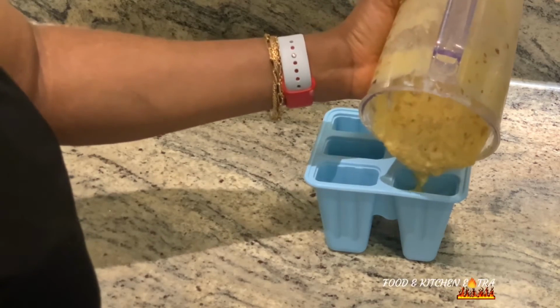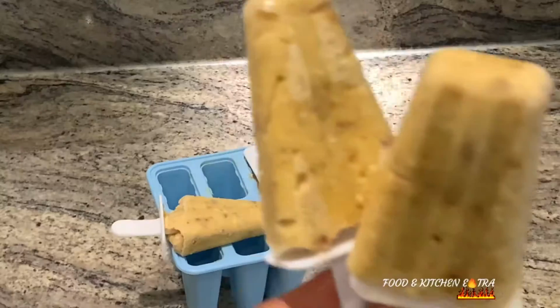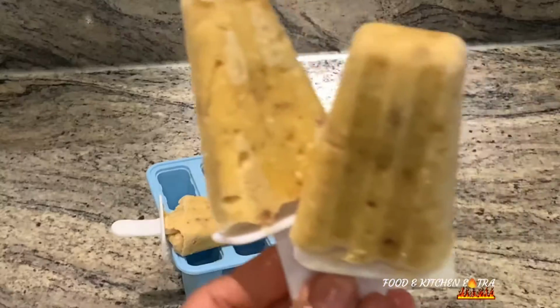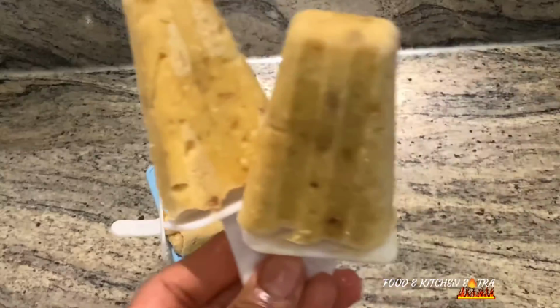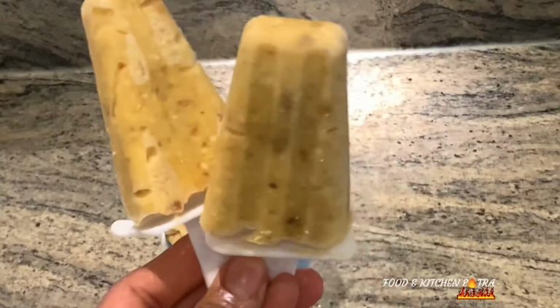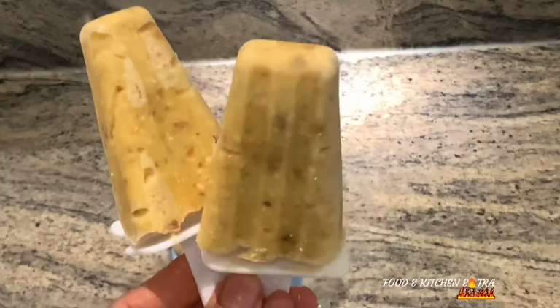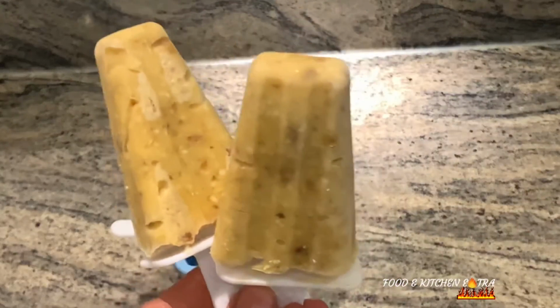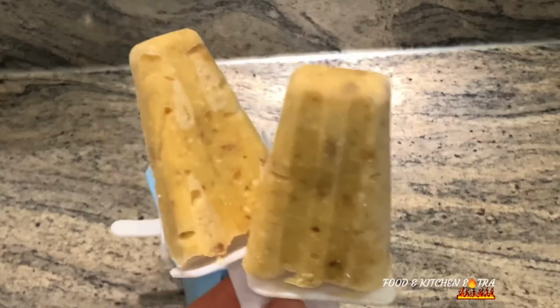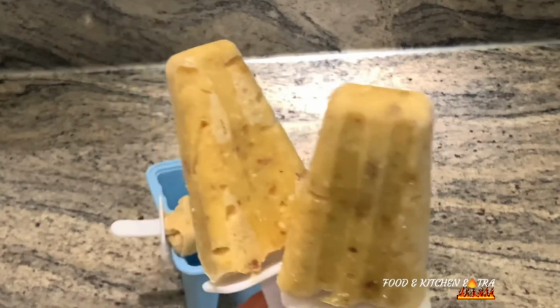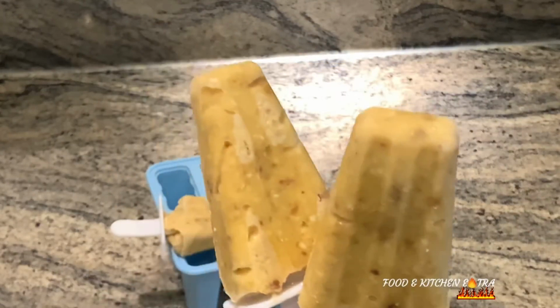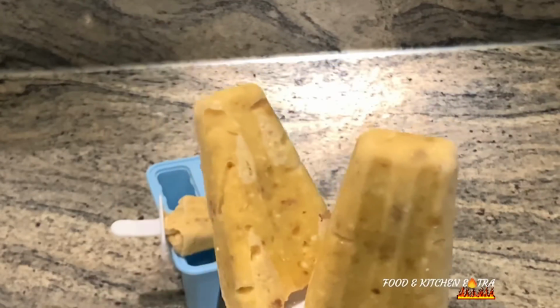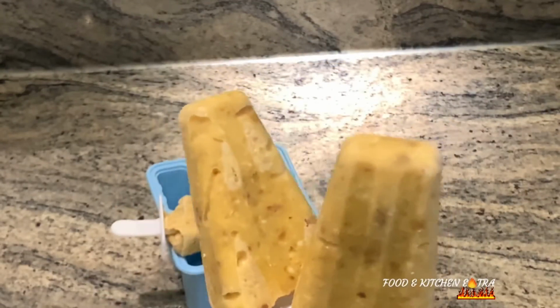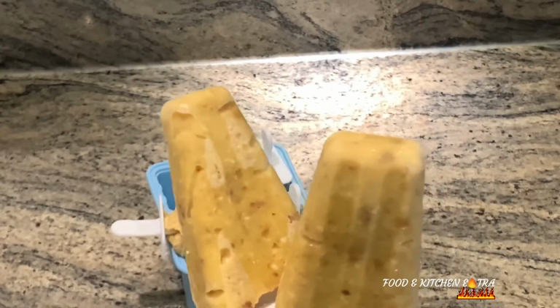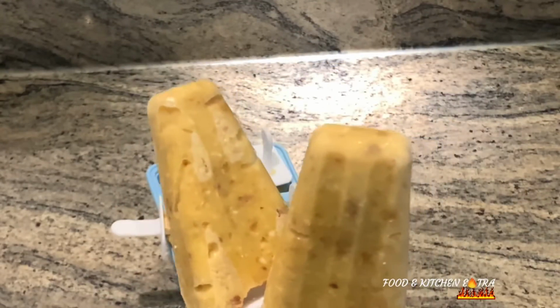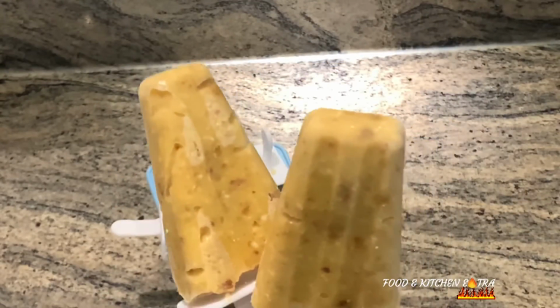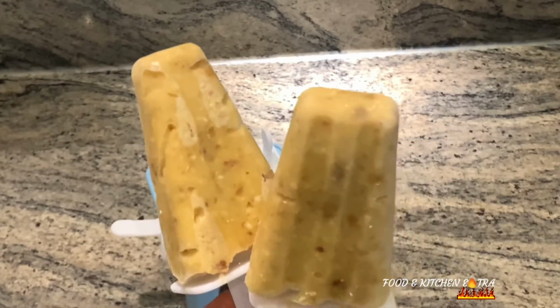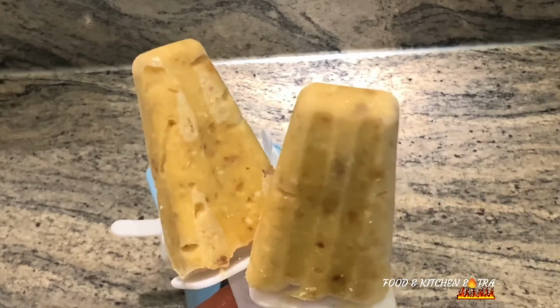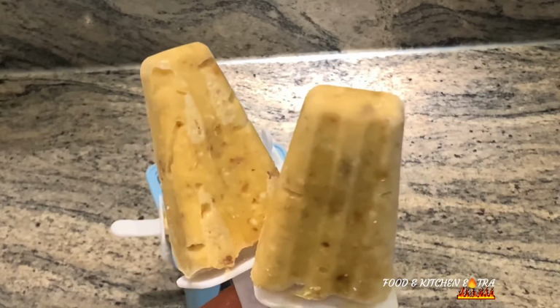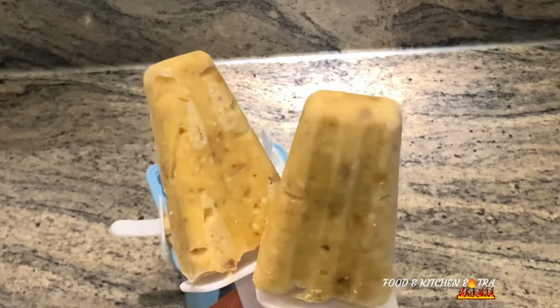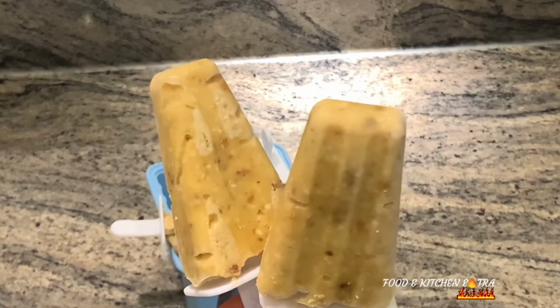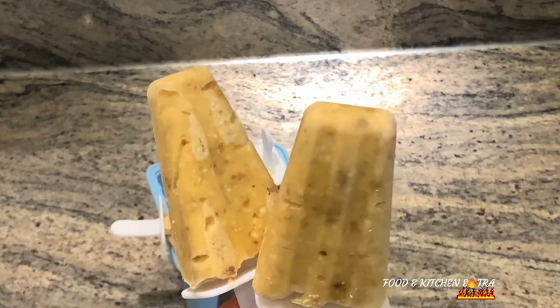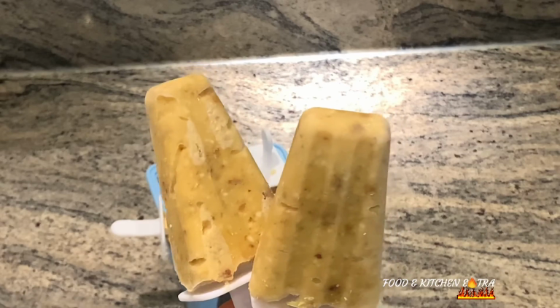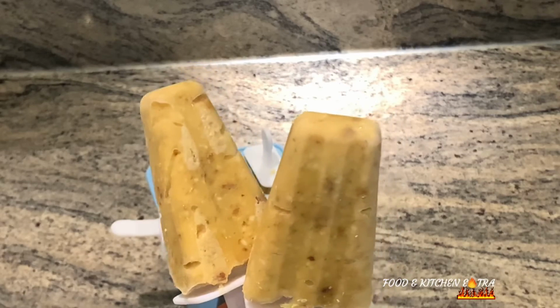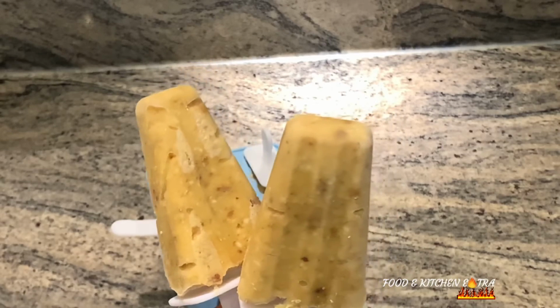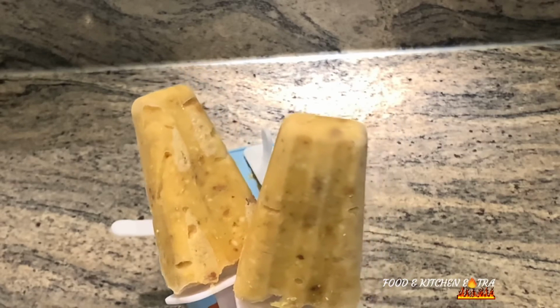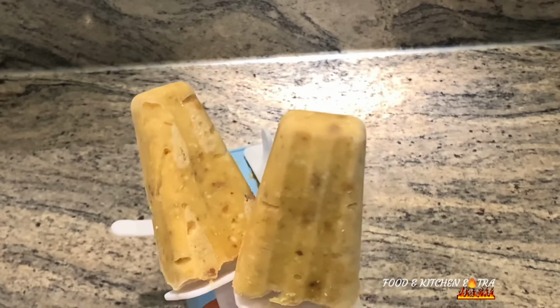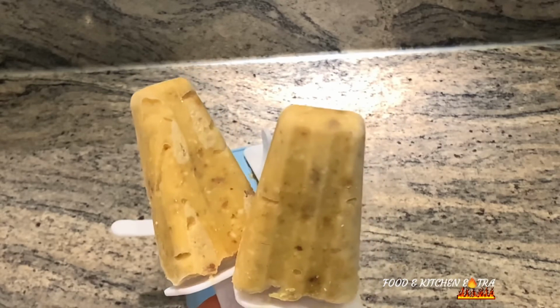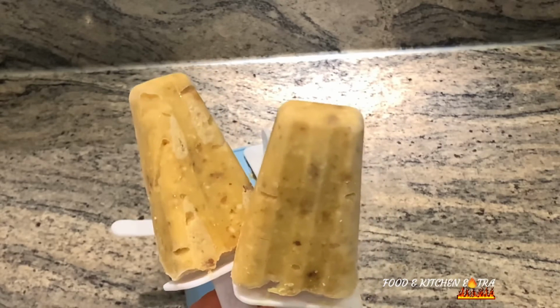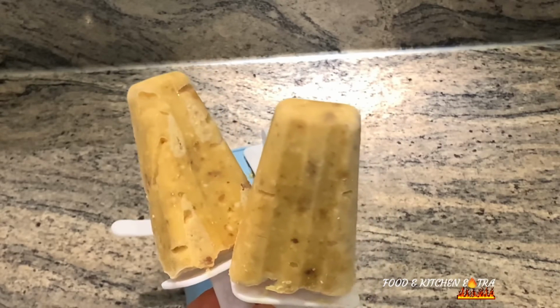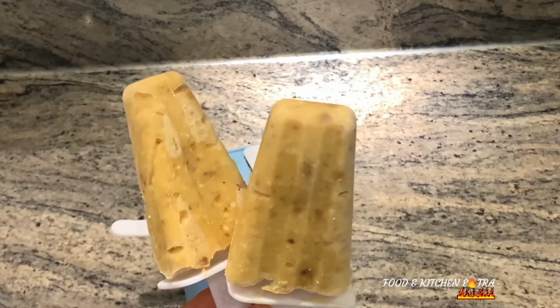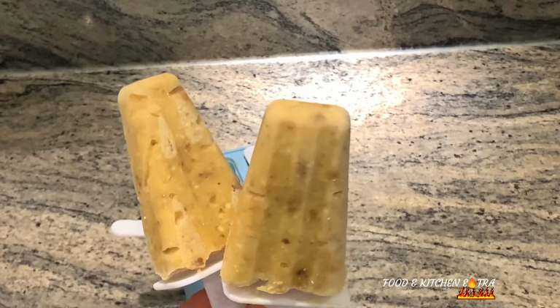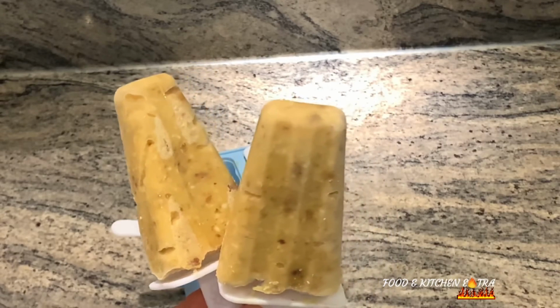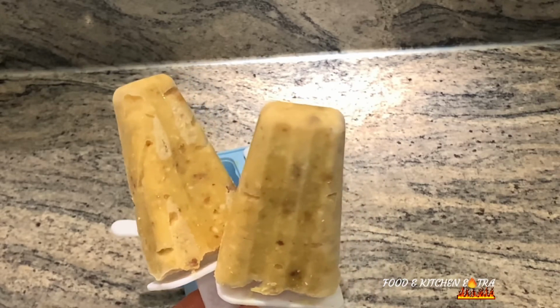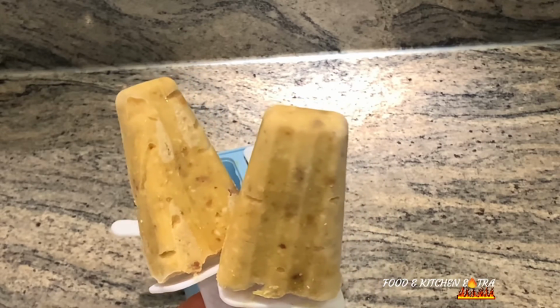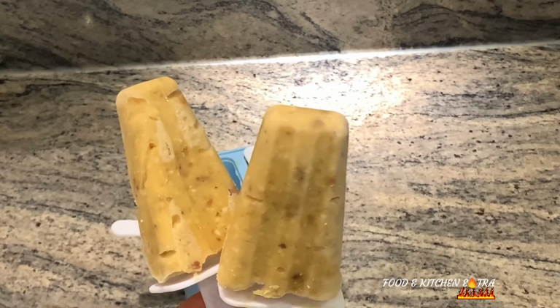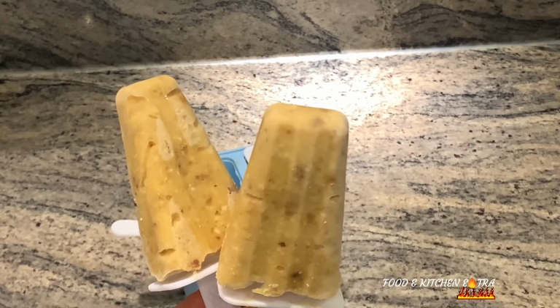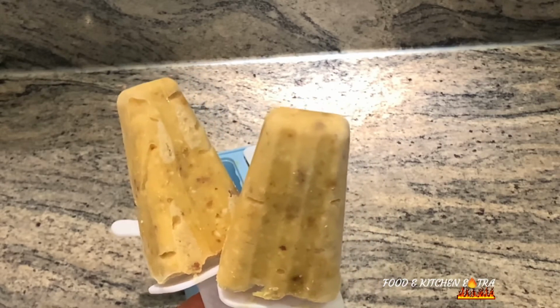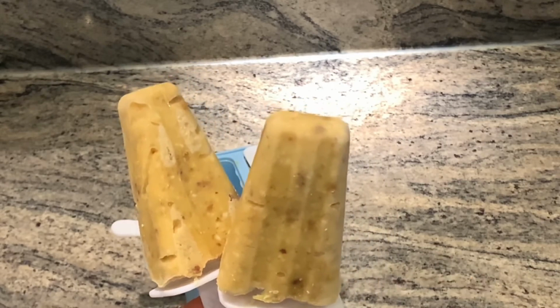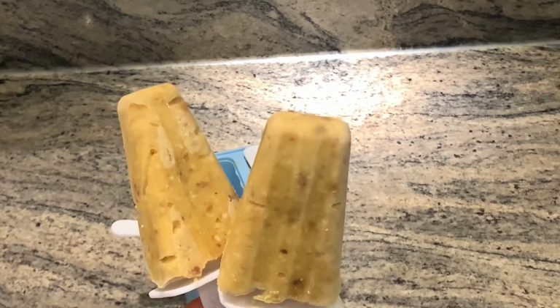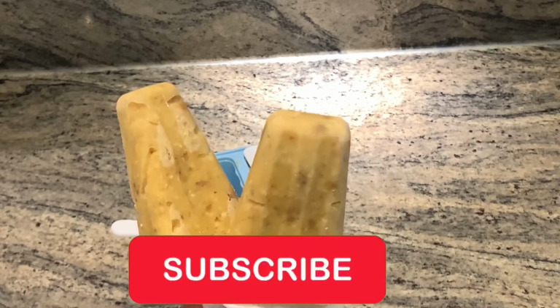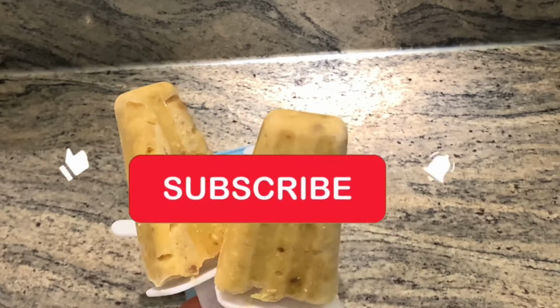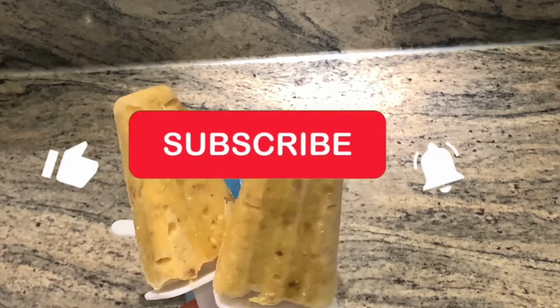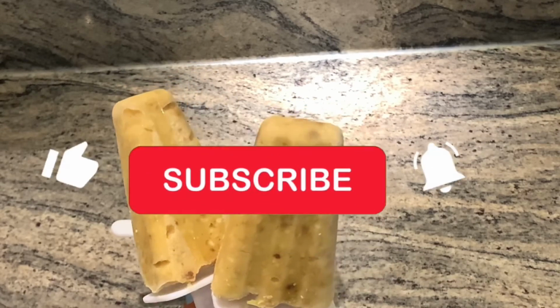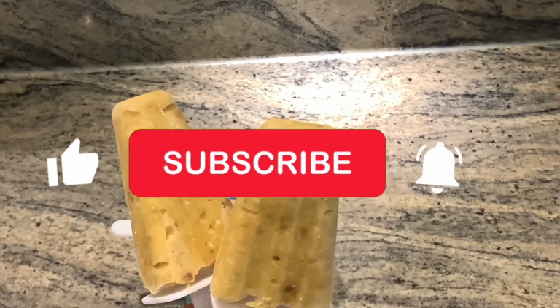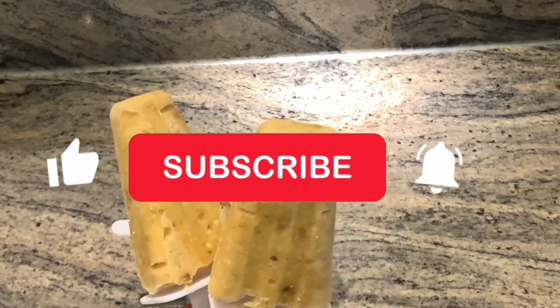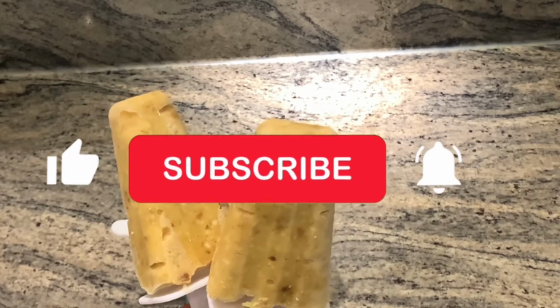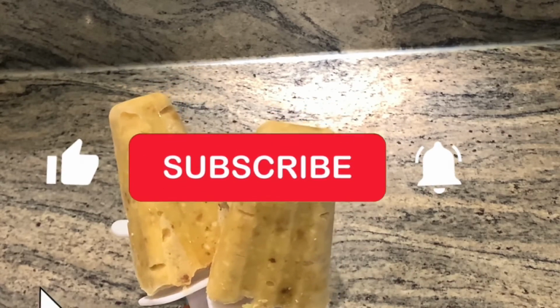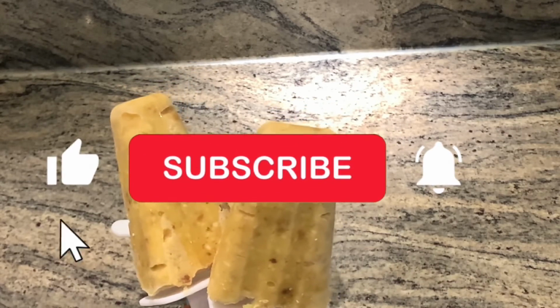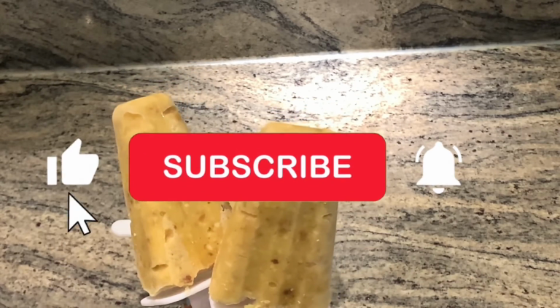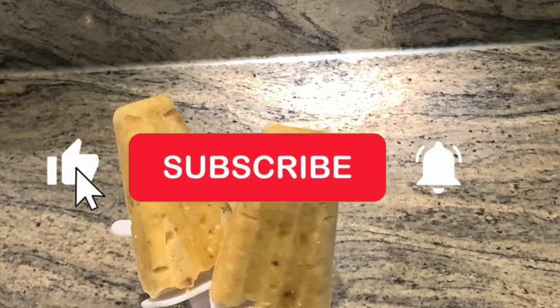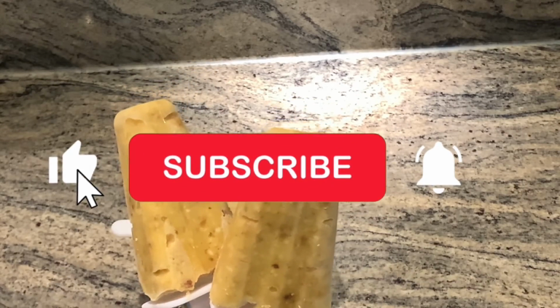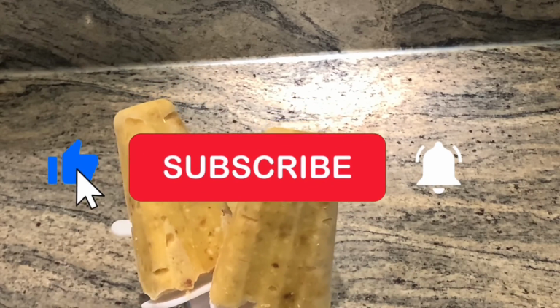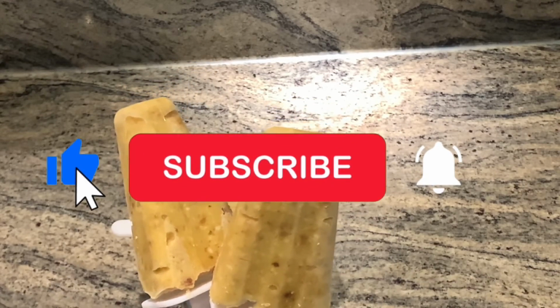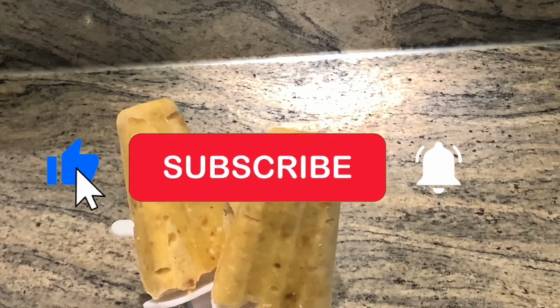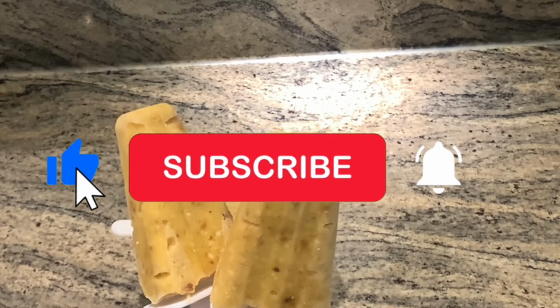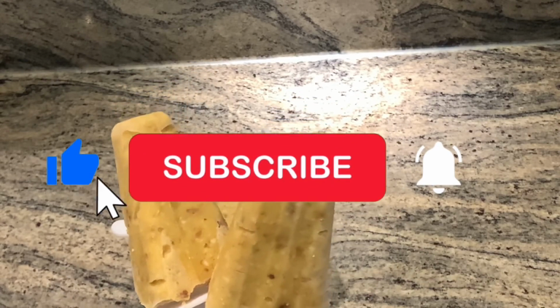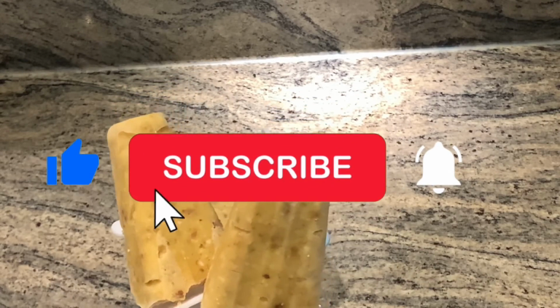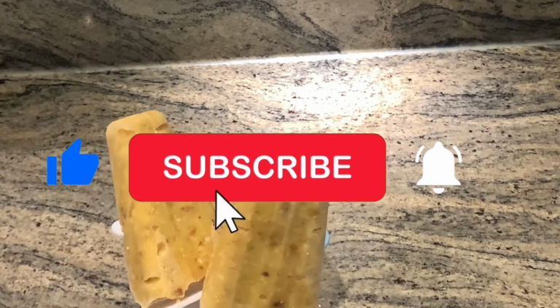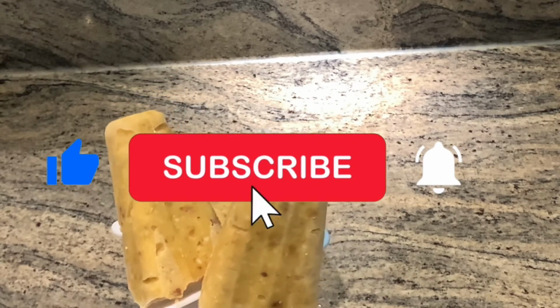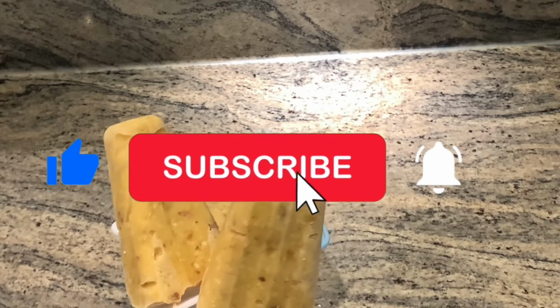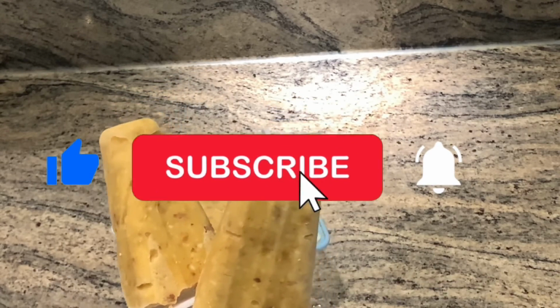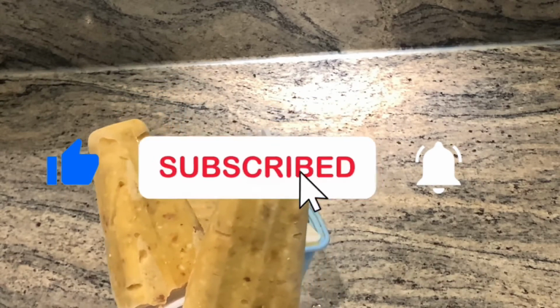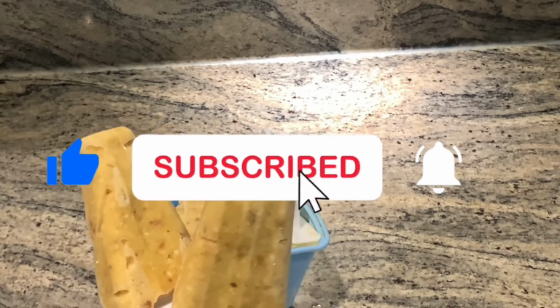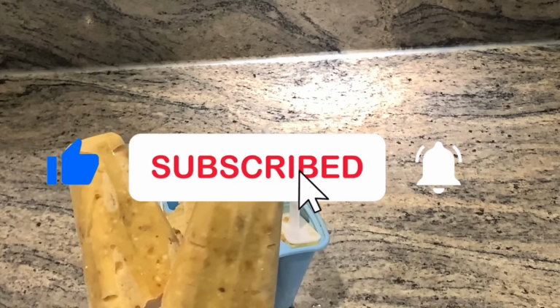Thank you guys for watching this video. If you haven't subscribed to my channel, what are you waiting for? Please subscribe. Until next time, bye bye!